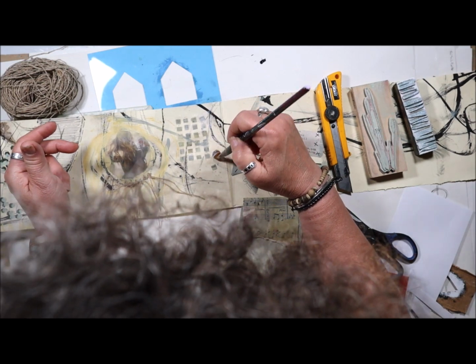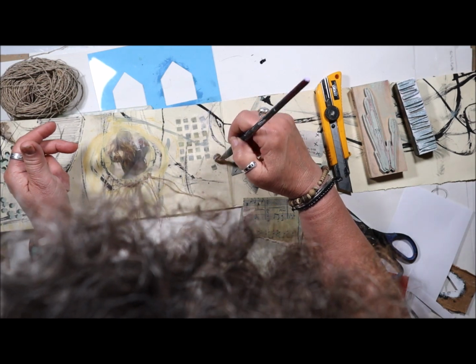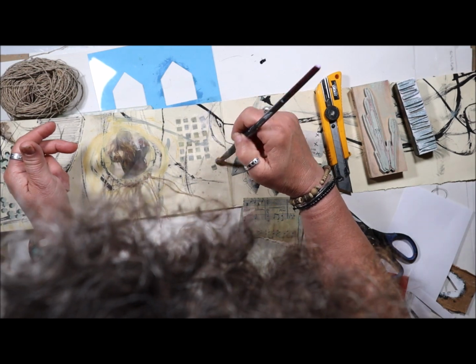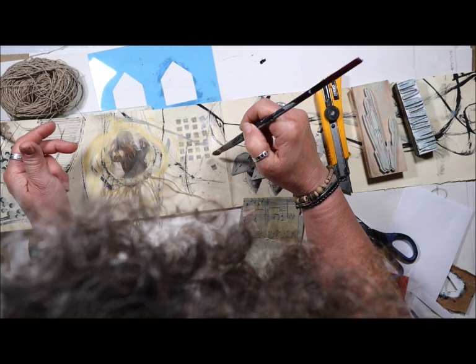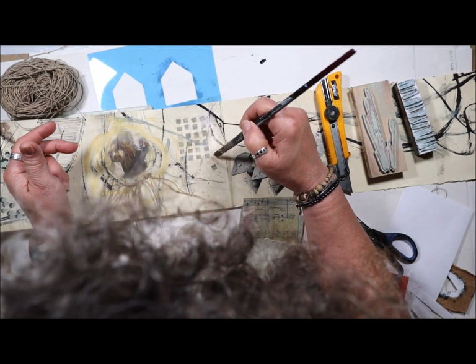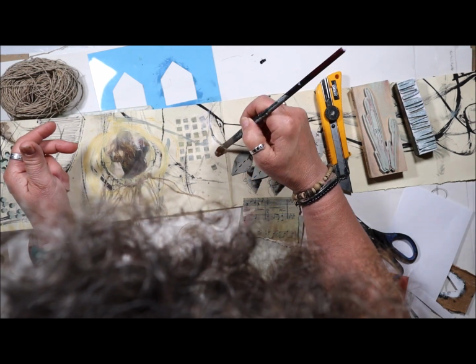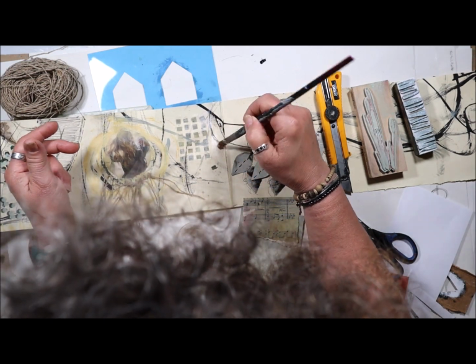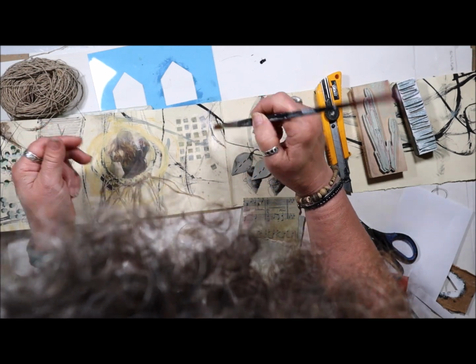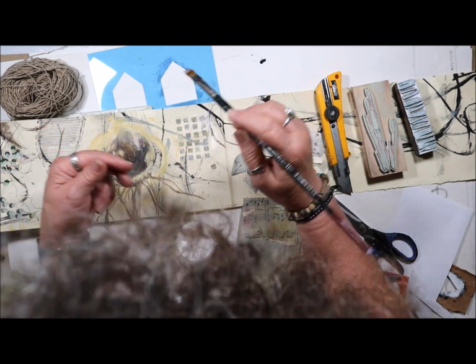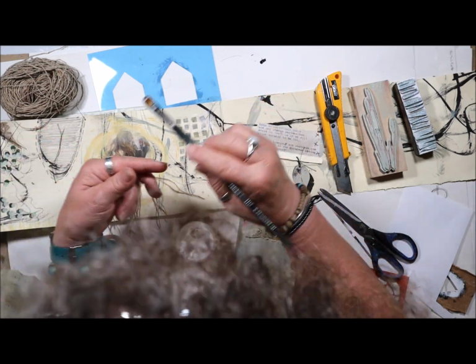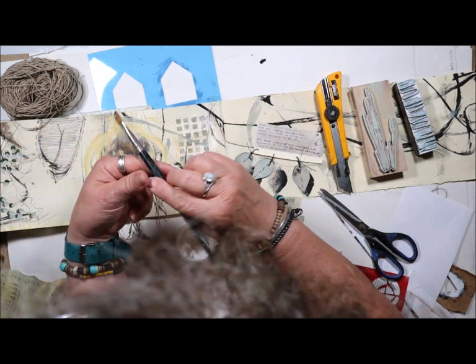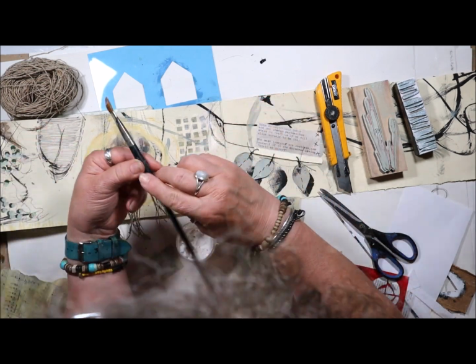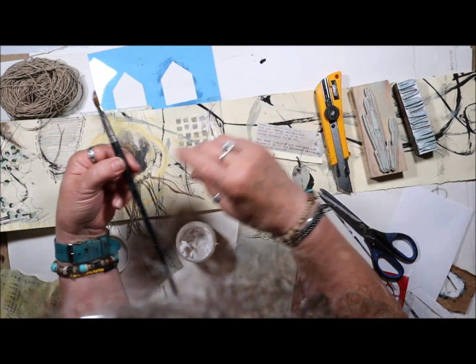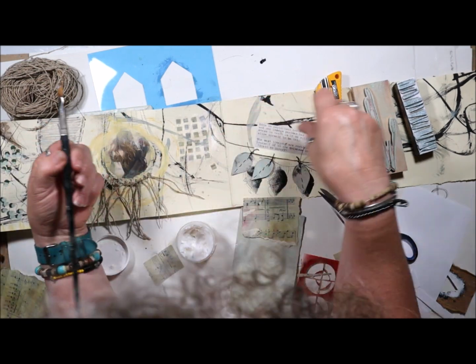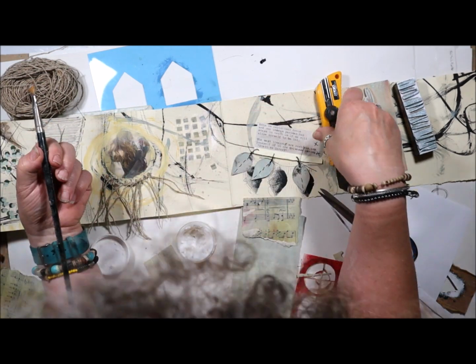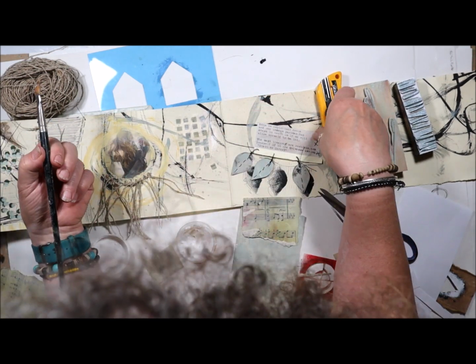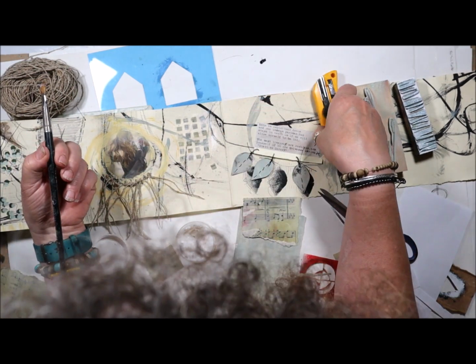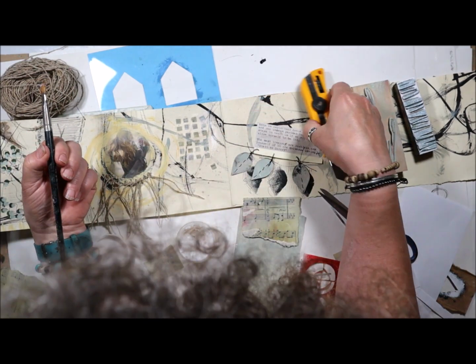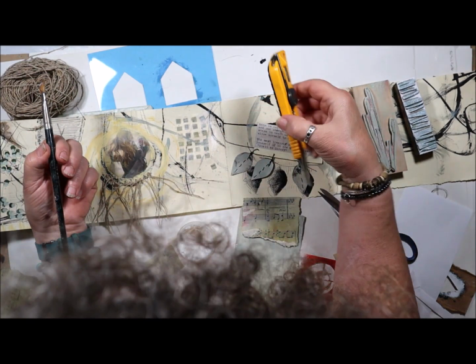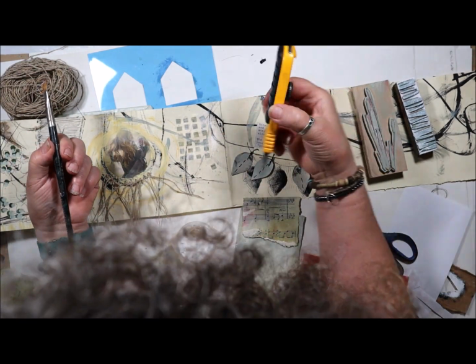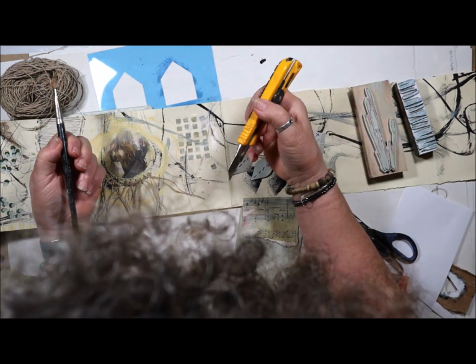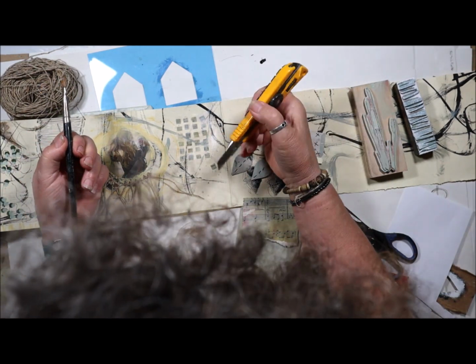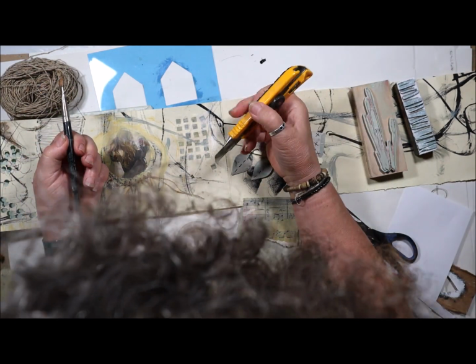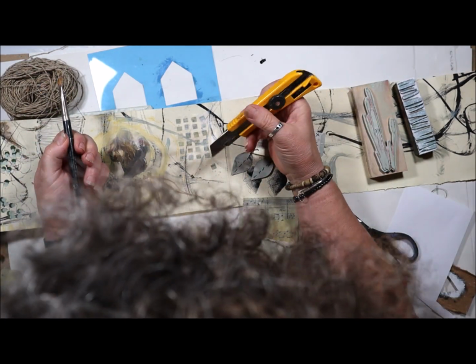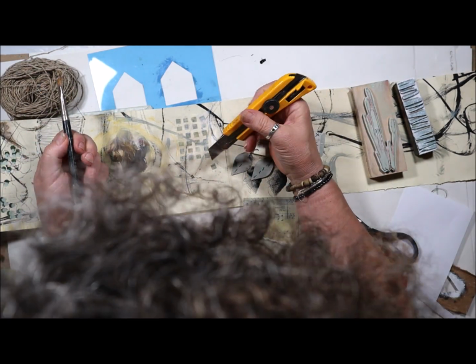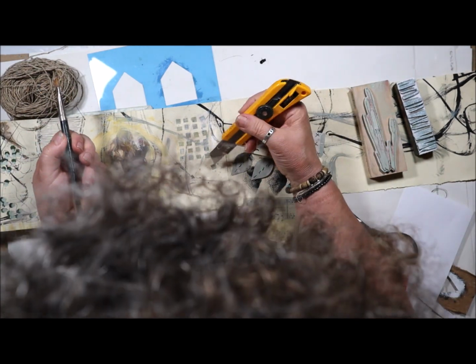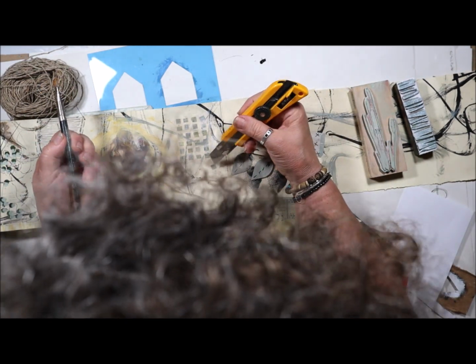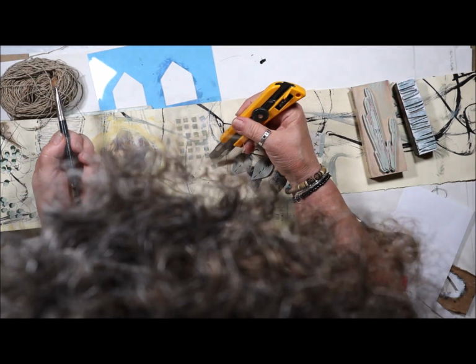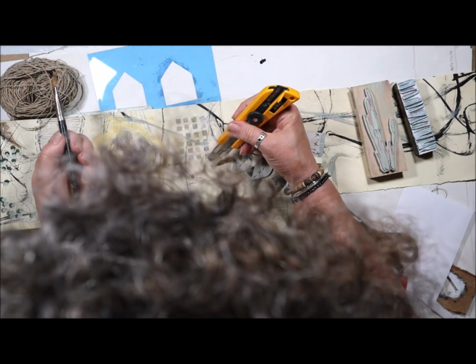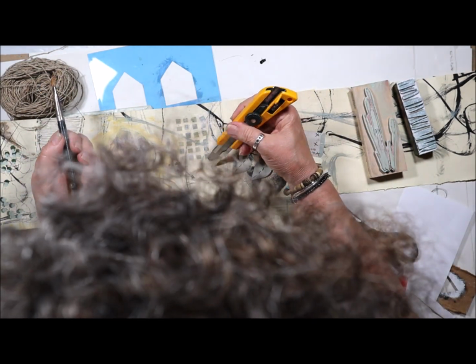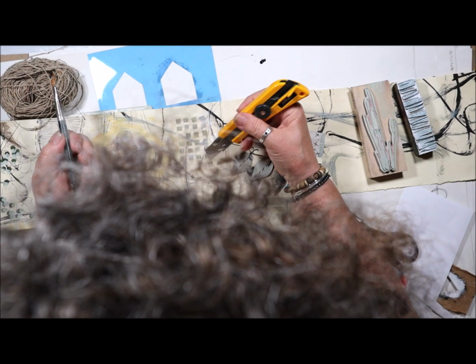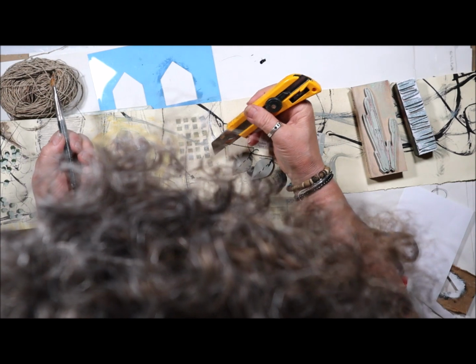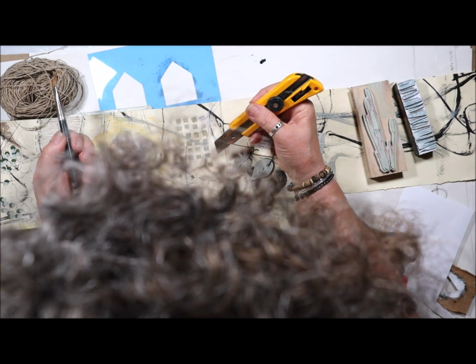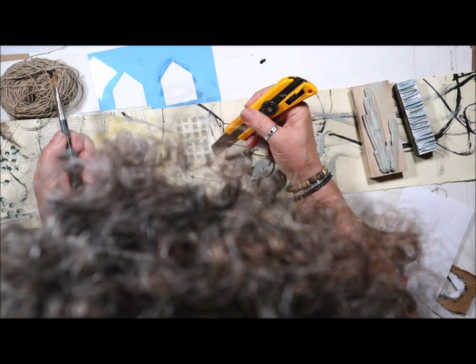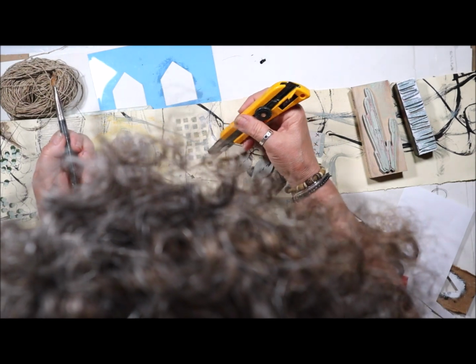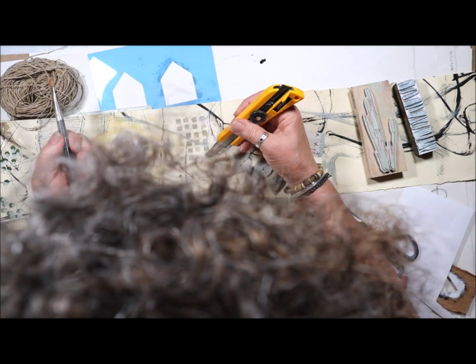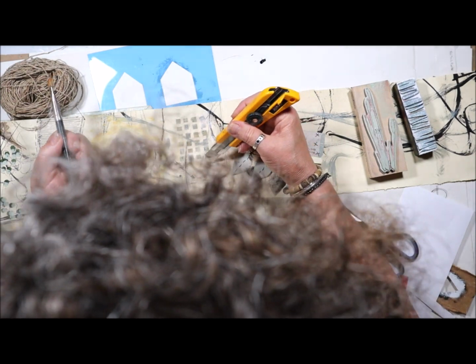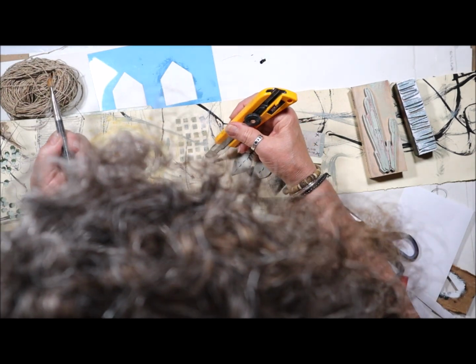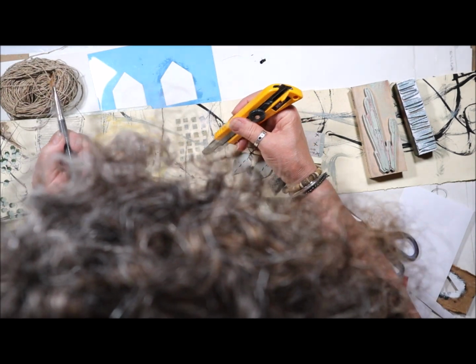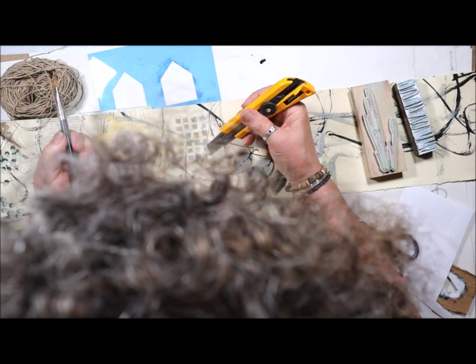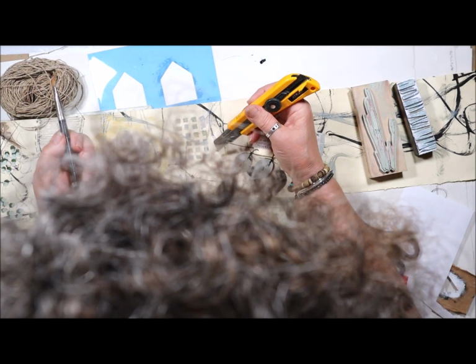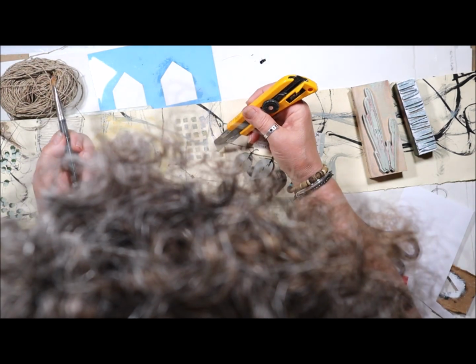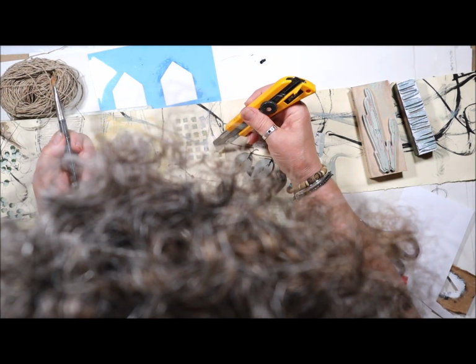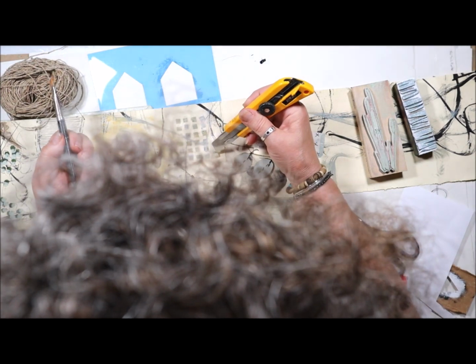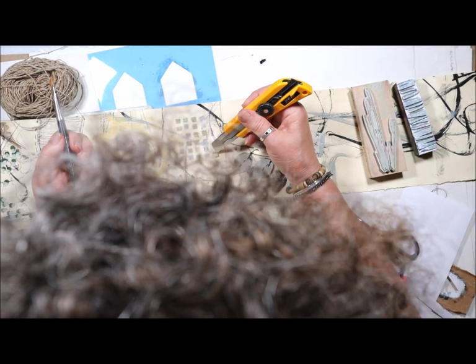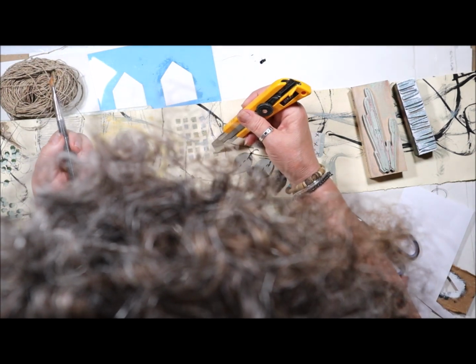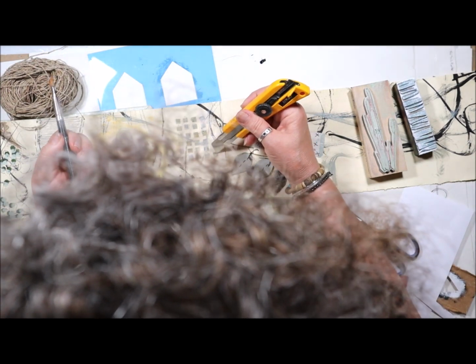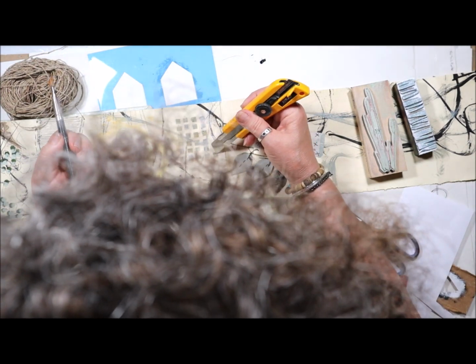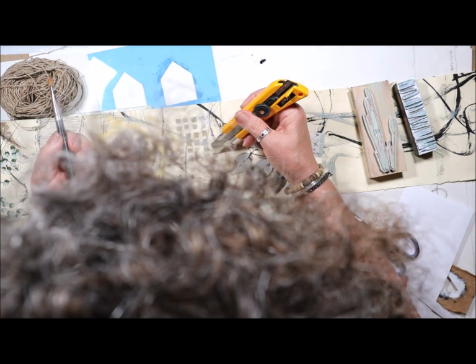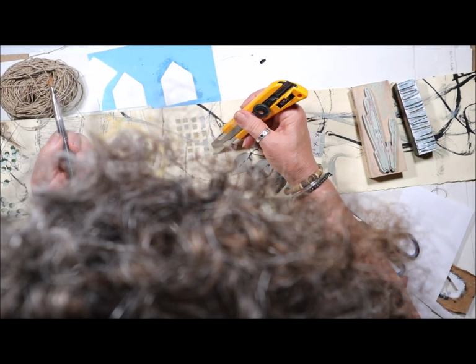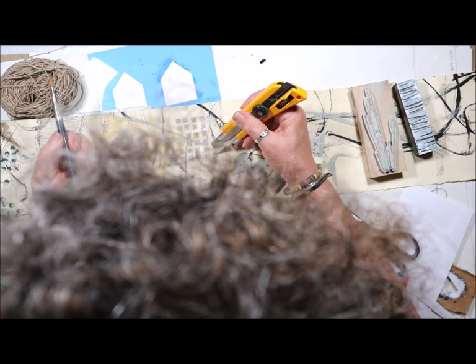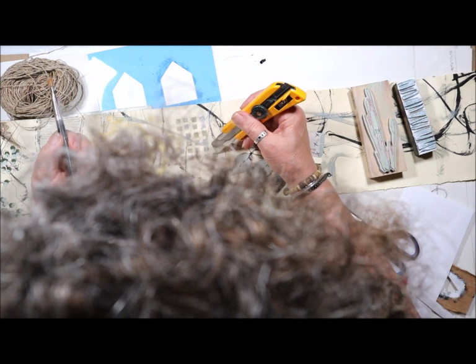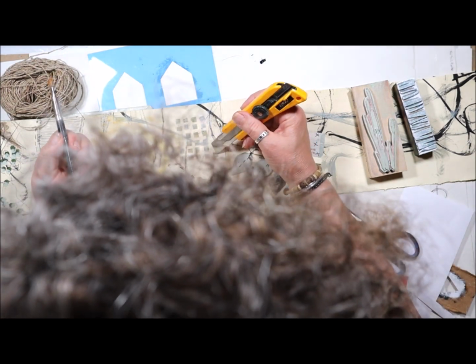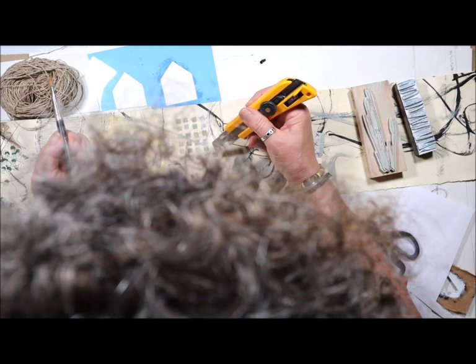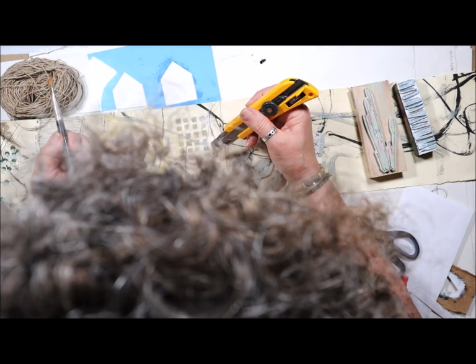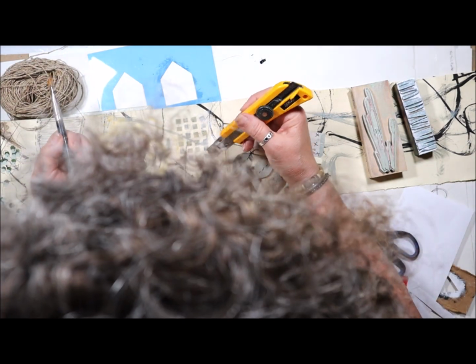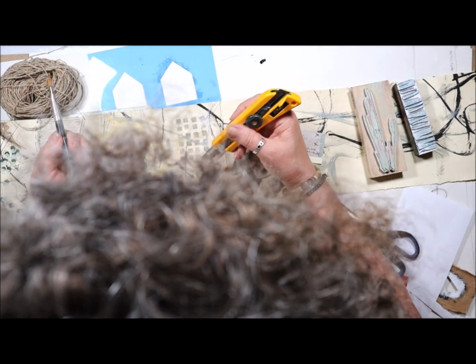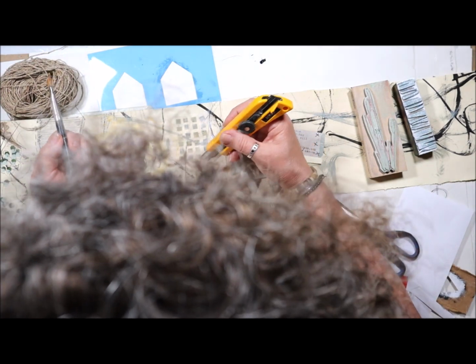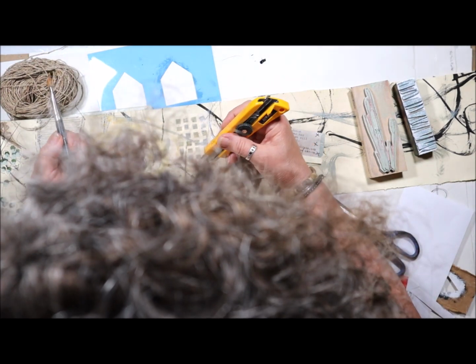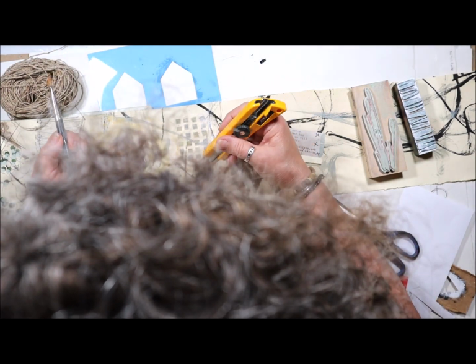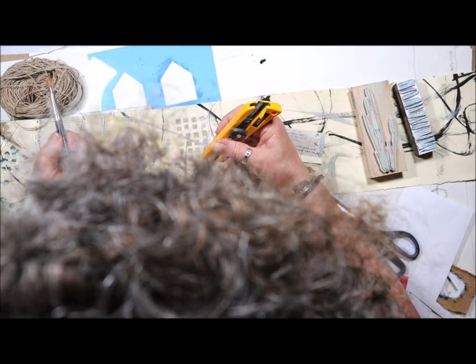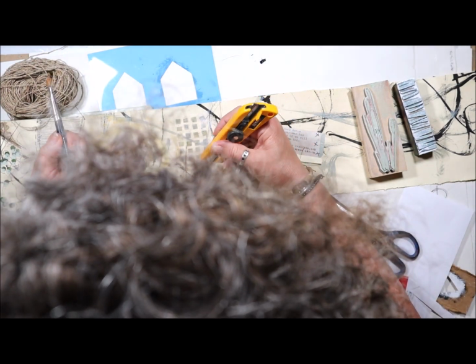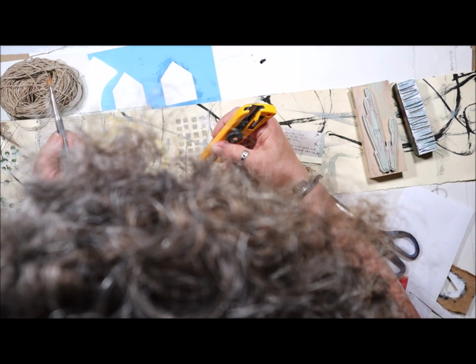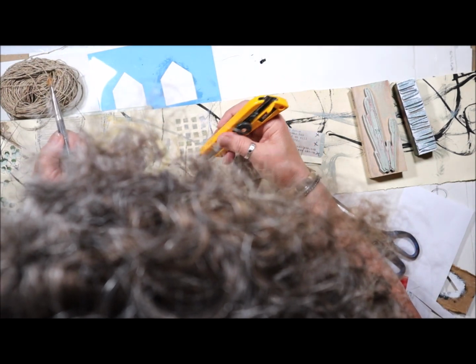It's okay. That's what this sketchbook is about. My awareness will be different next time when I work with that.